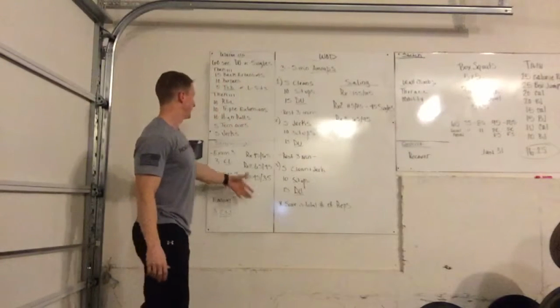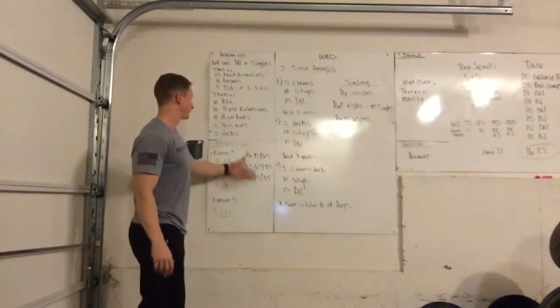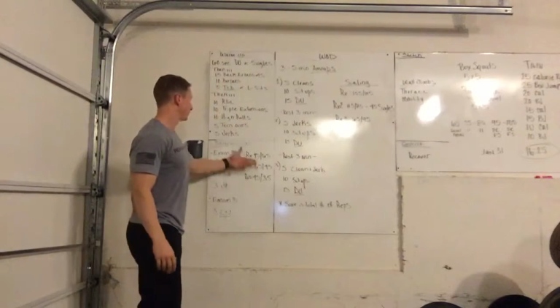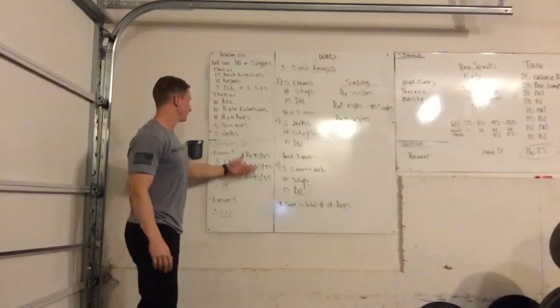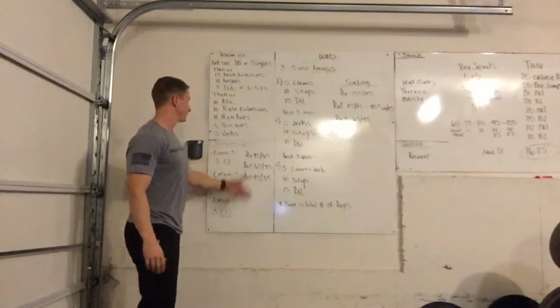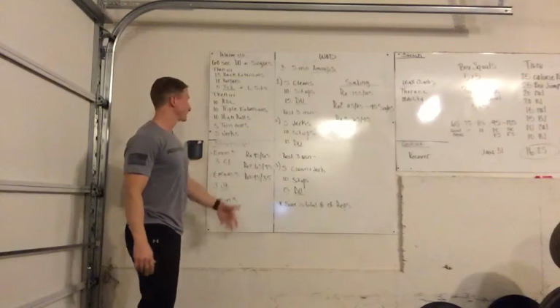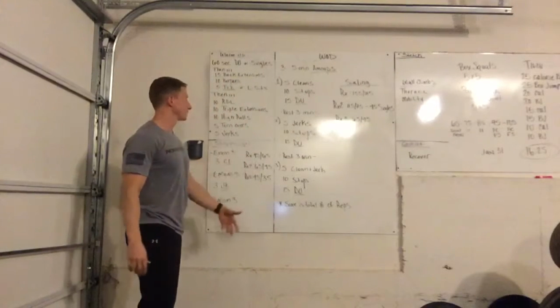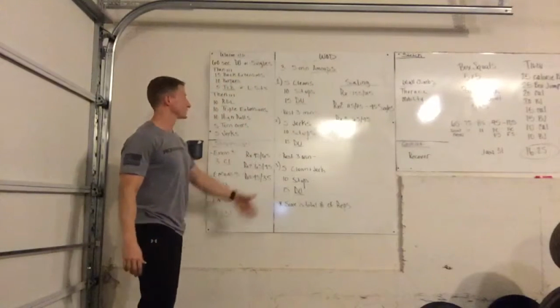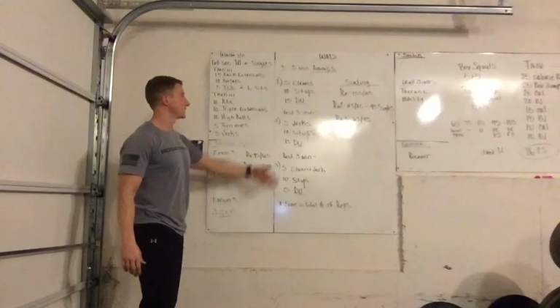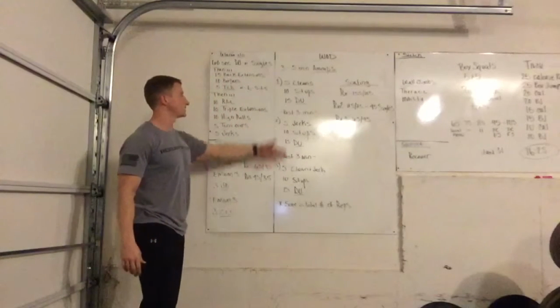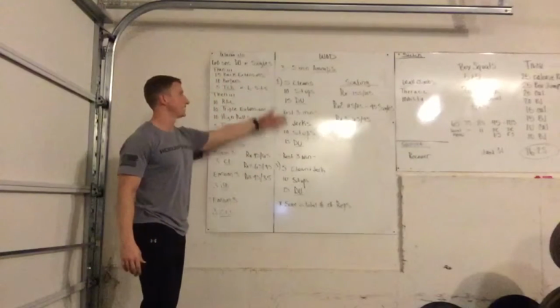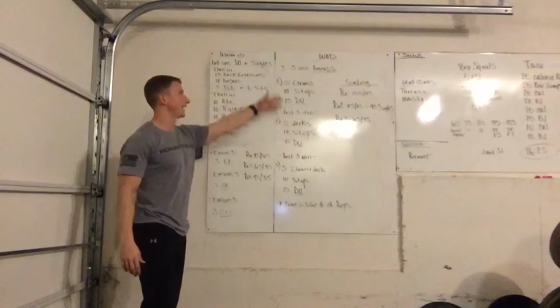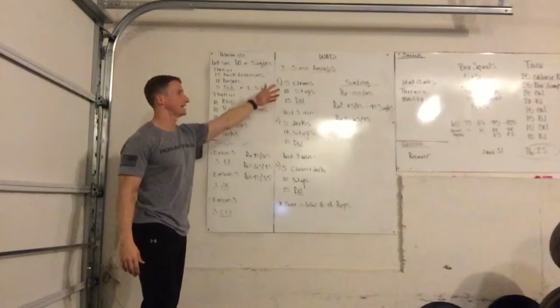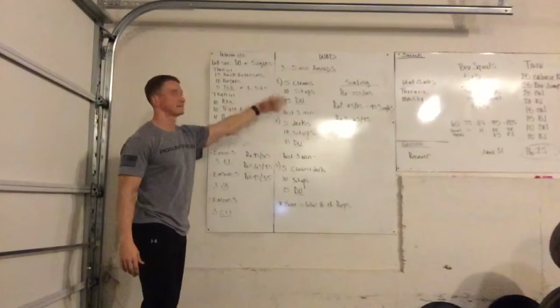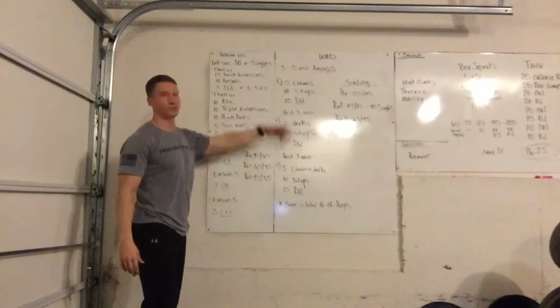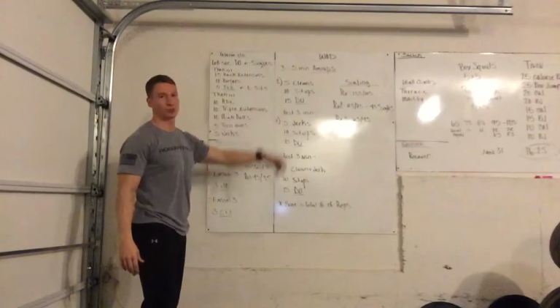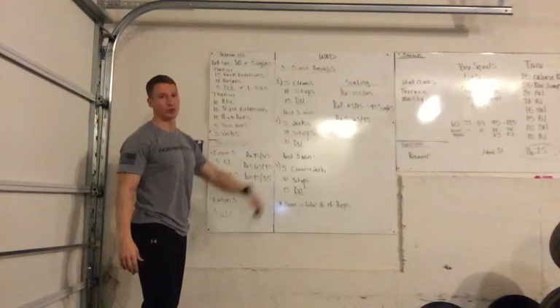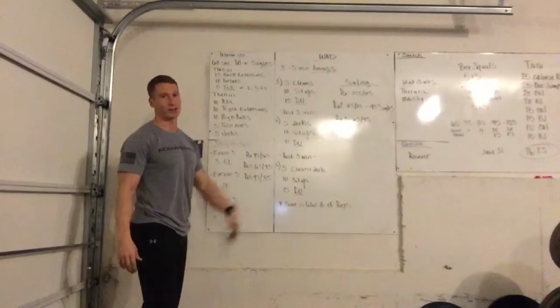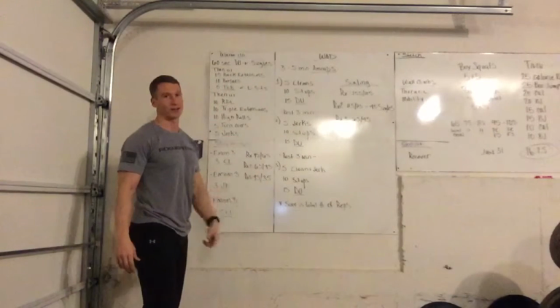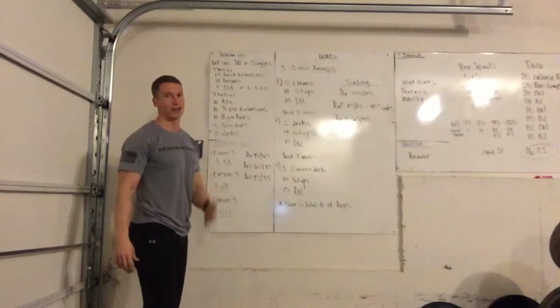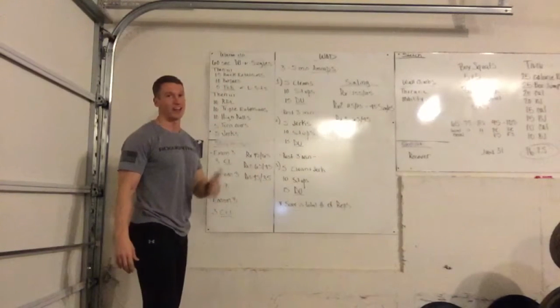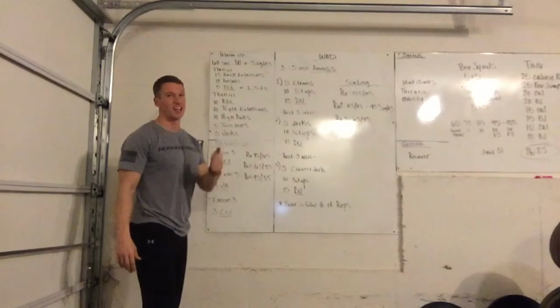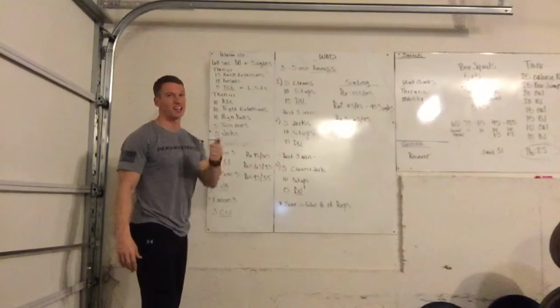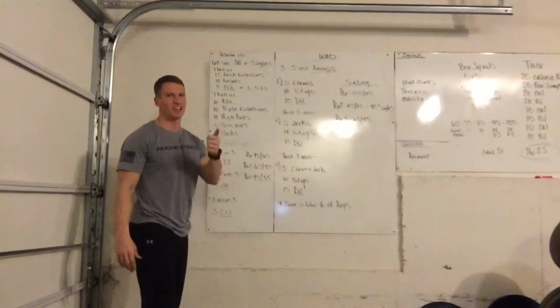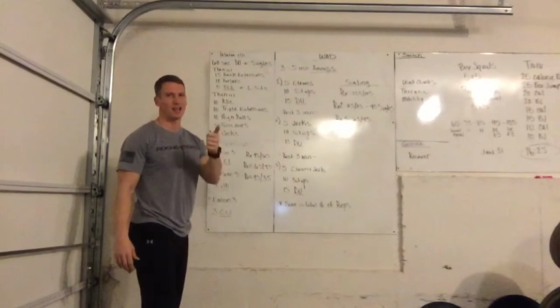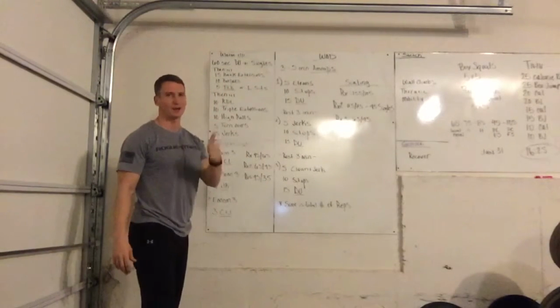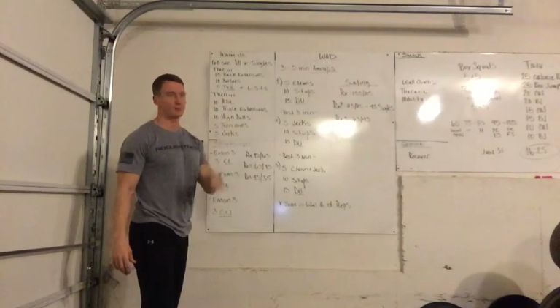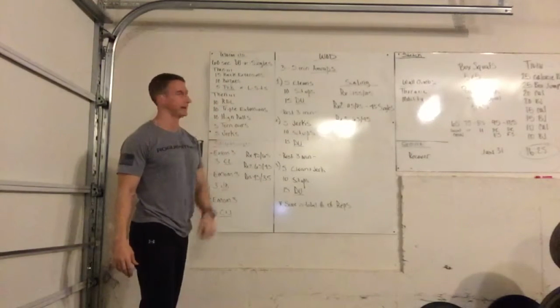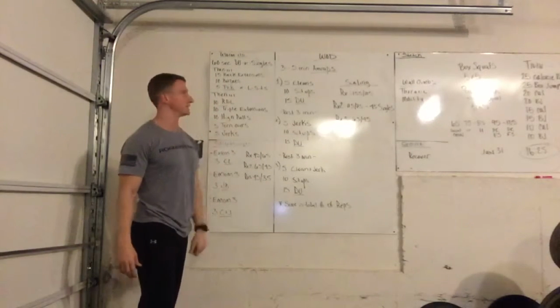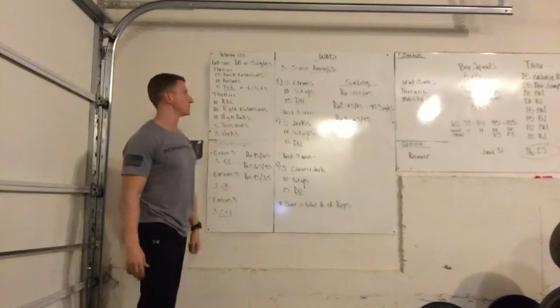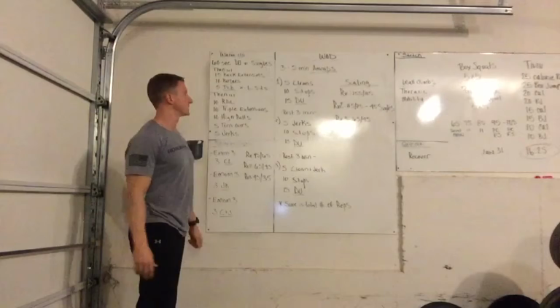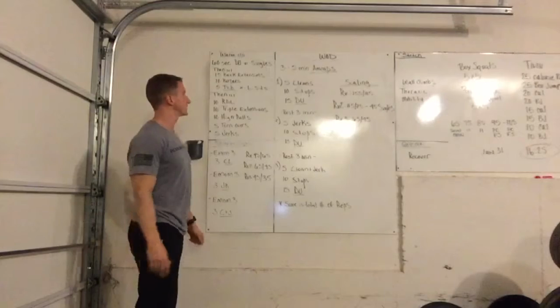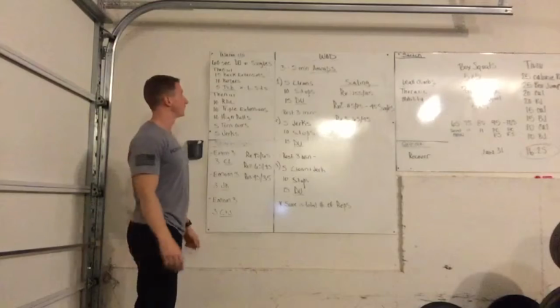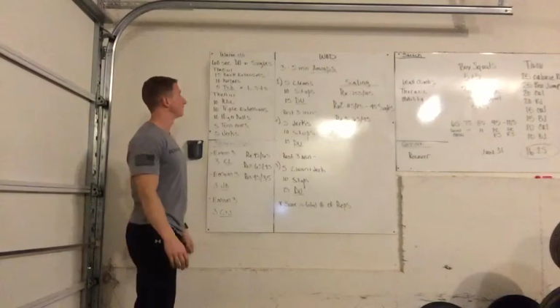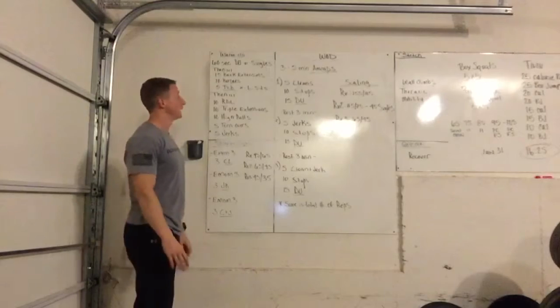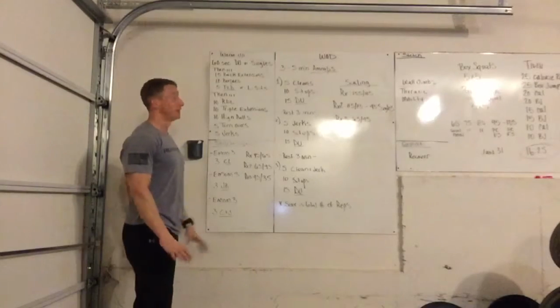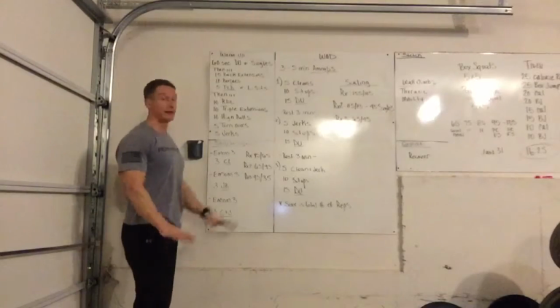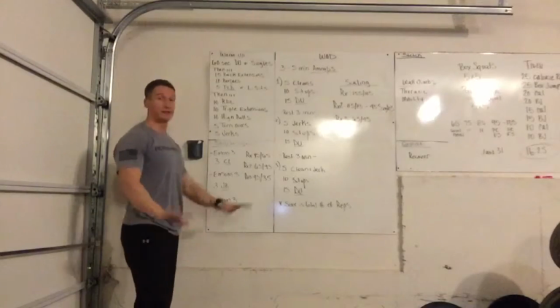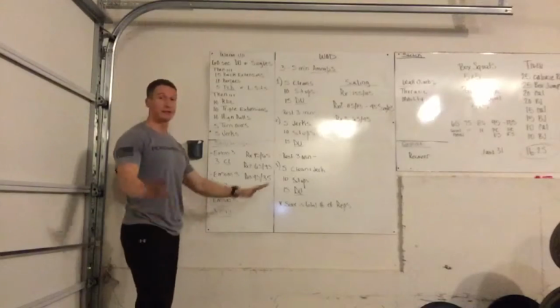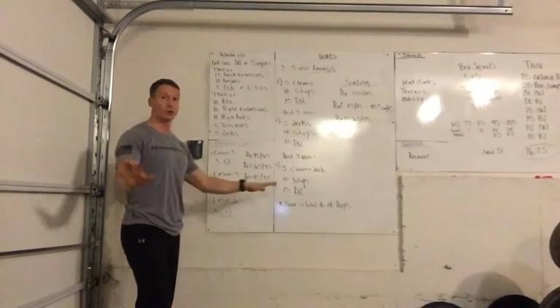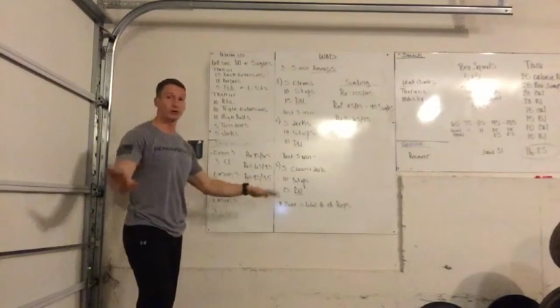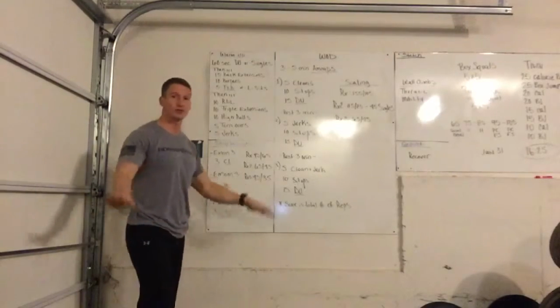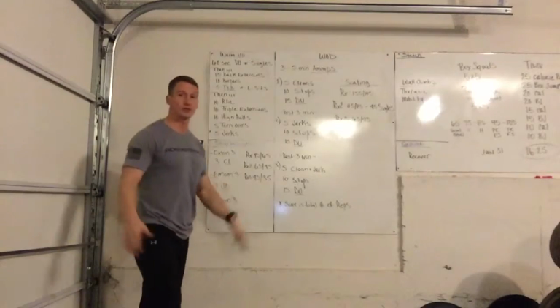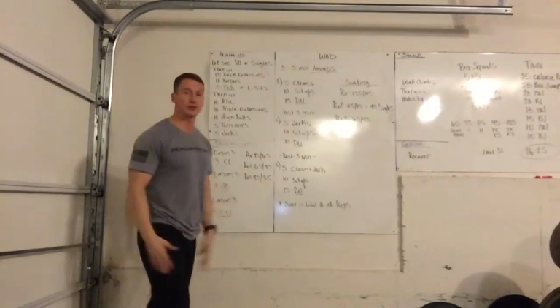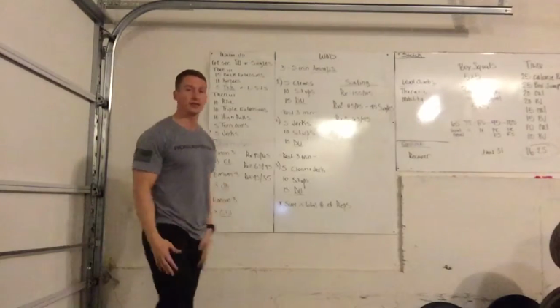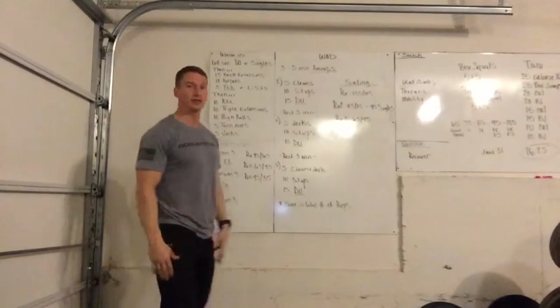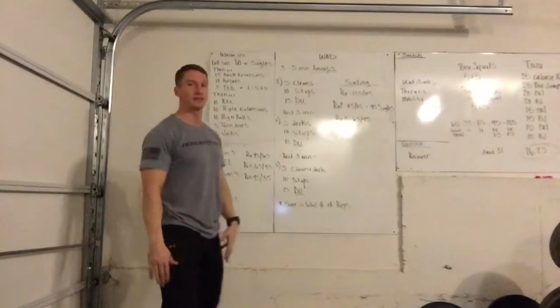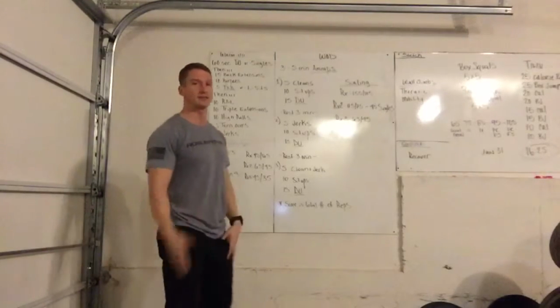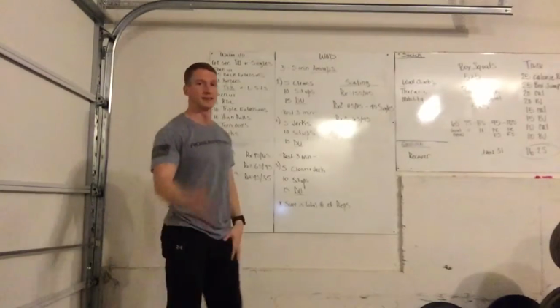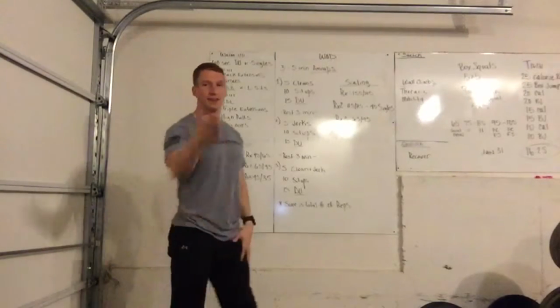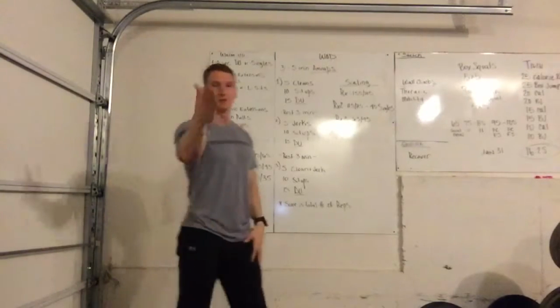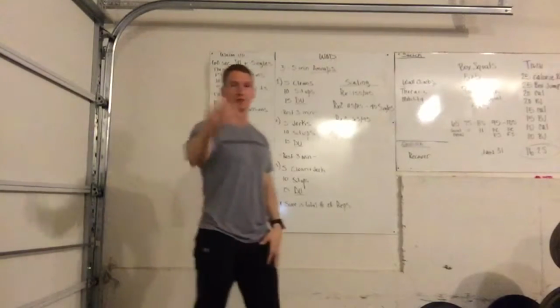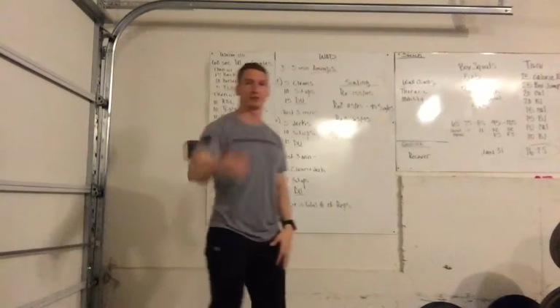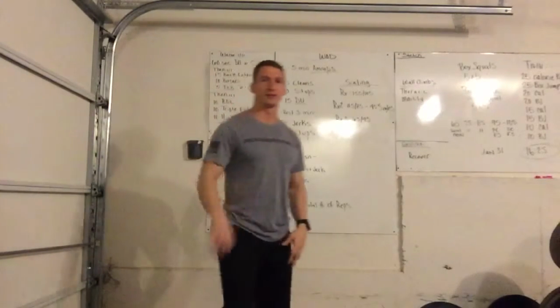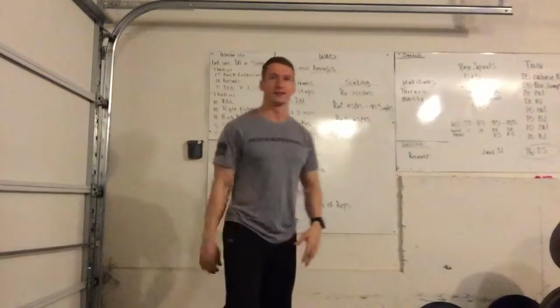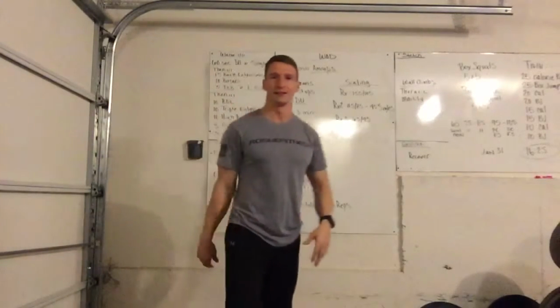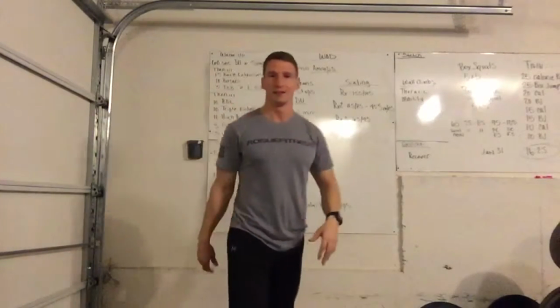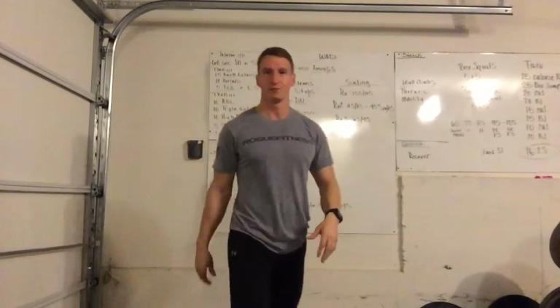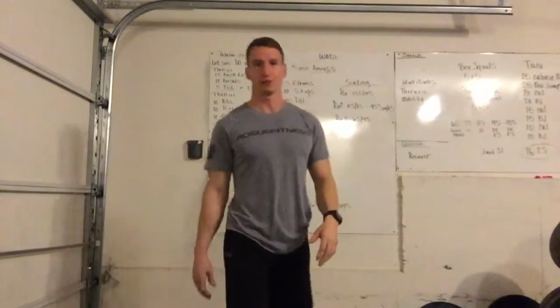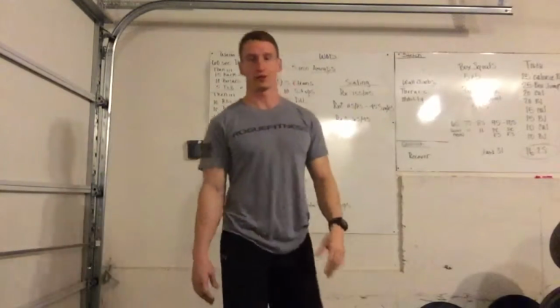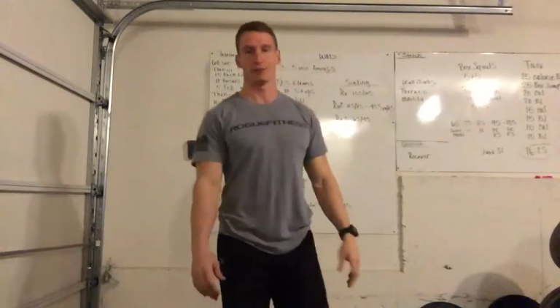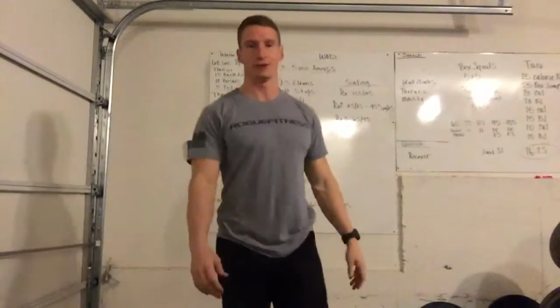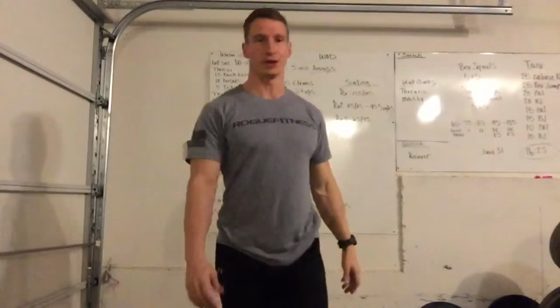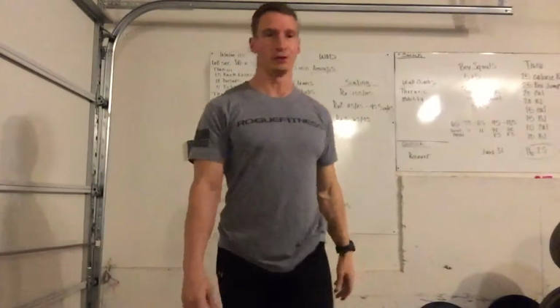From the skill session to the workout, there's a lot of clock management, so if you have any questions on any of this, feel free to give me a call.